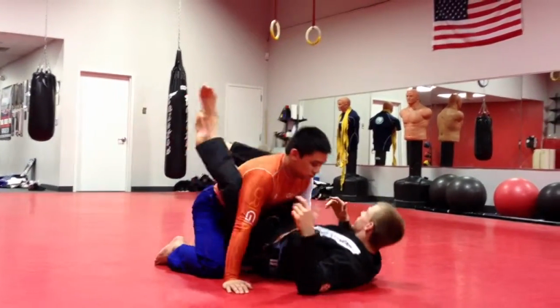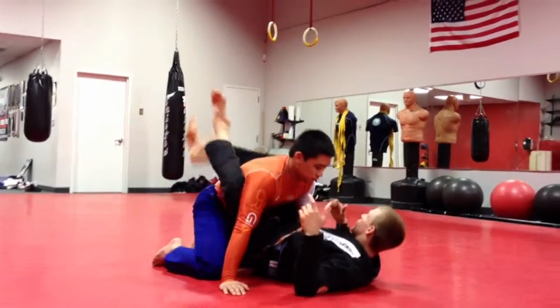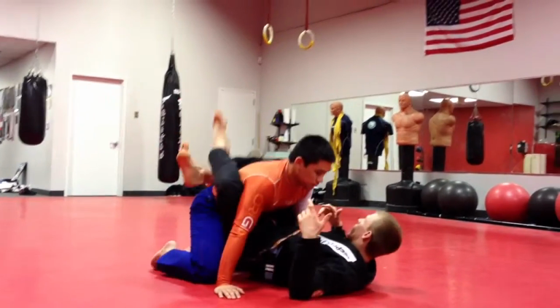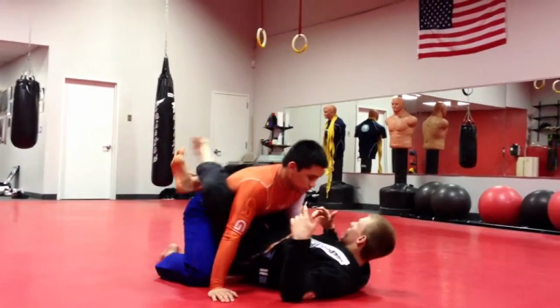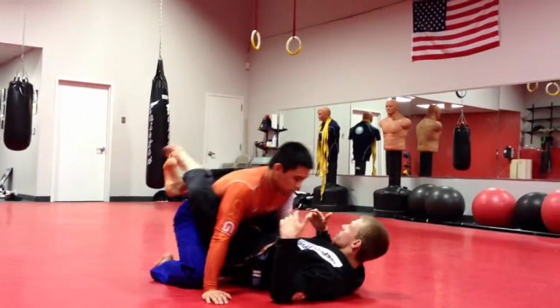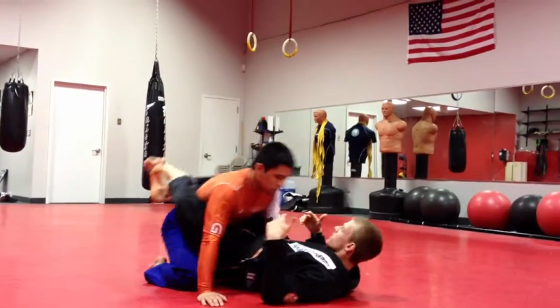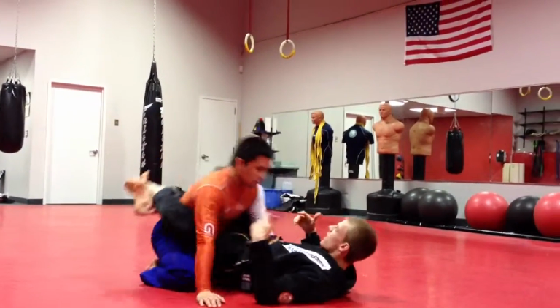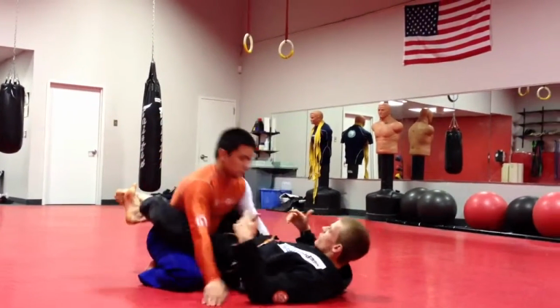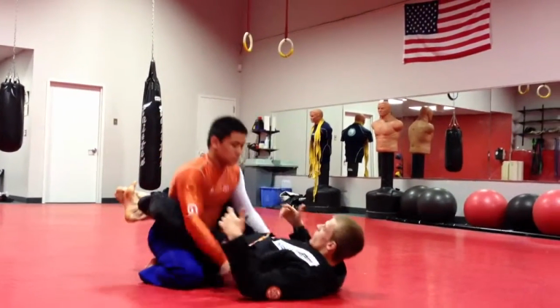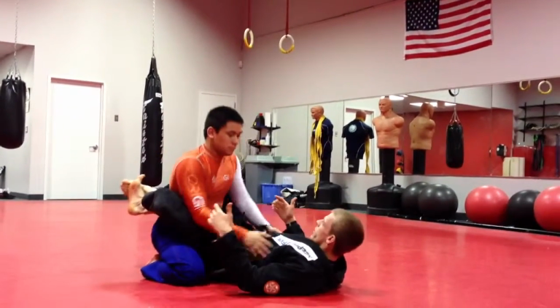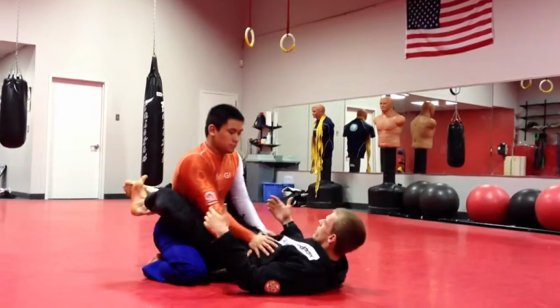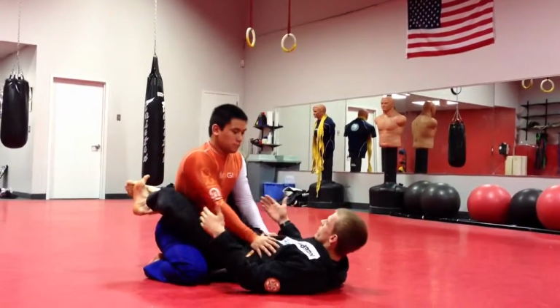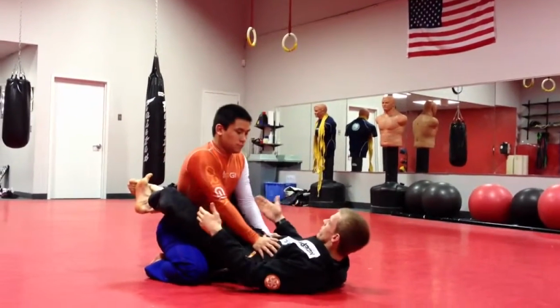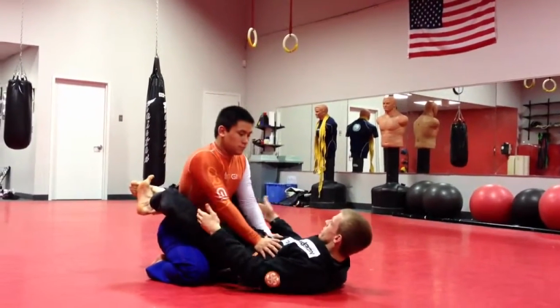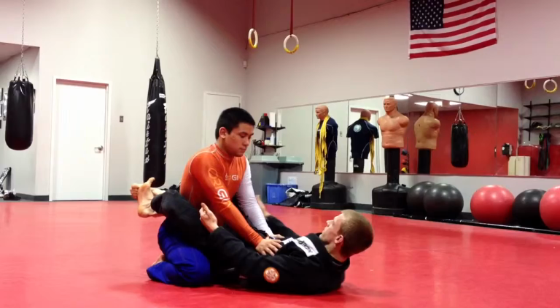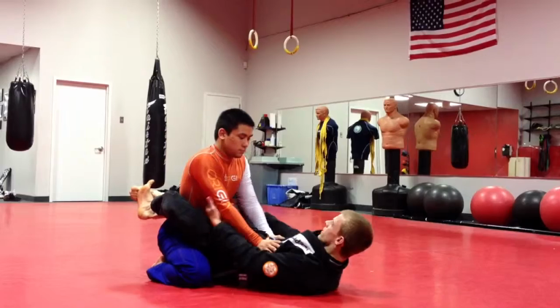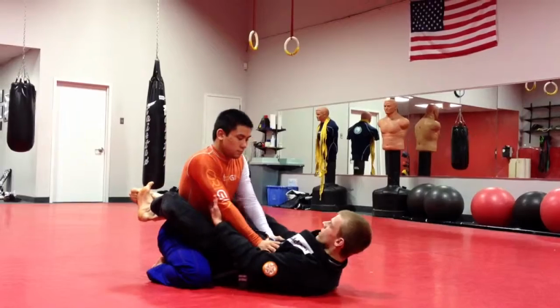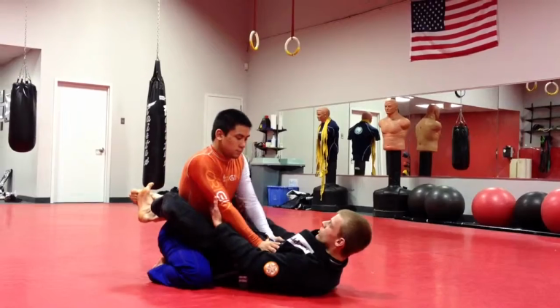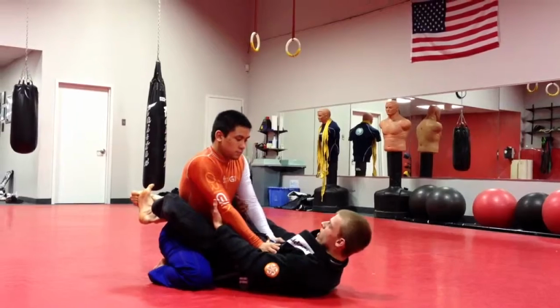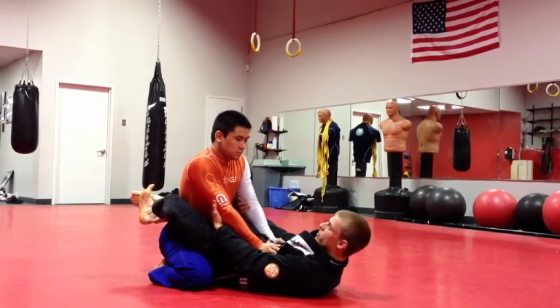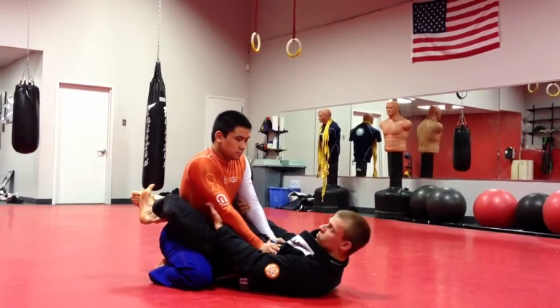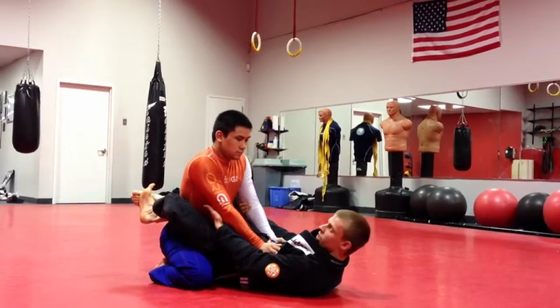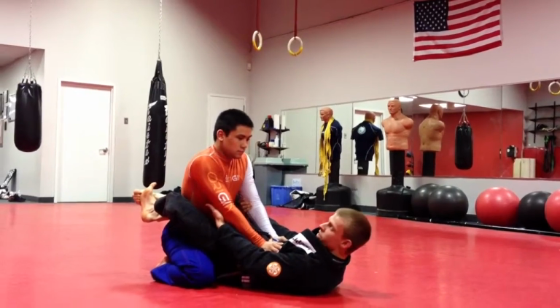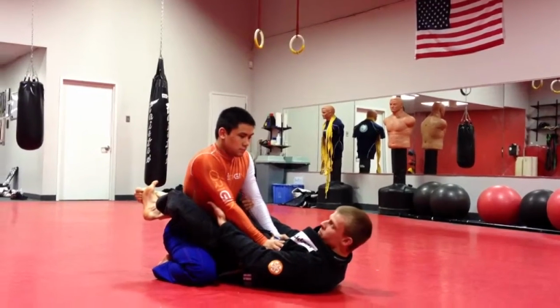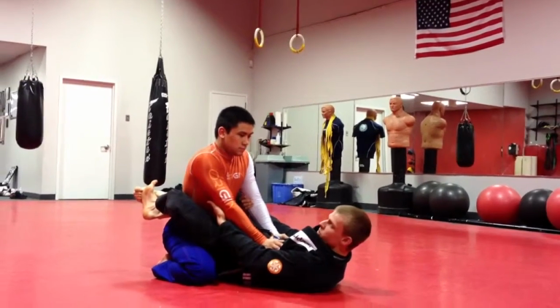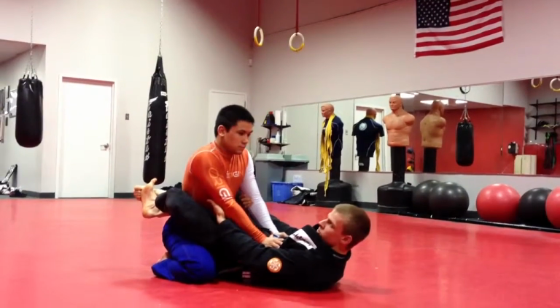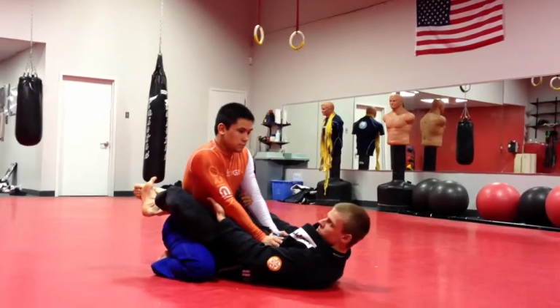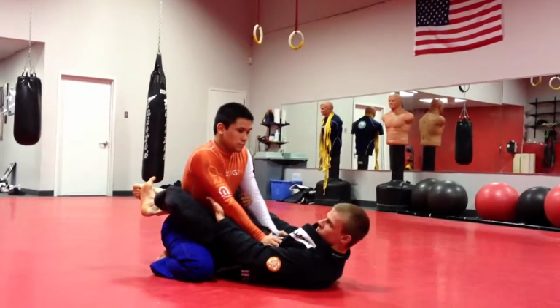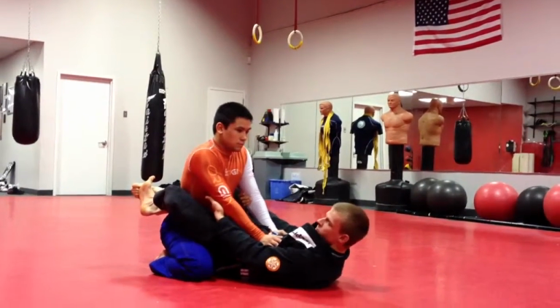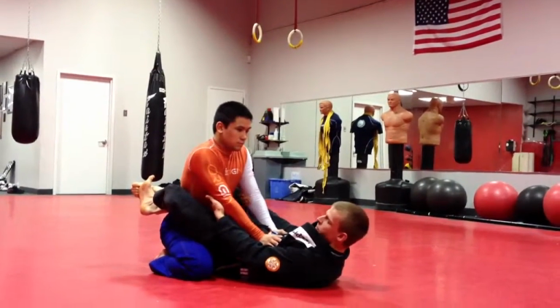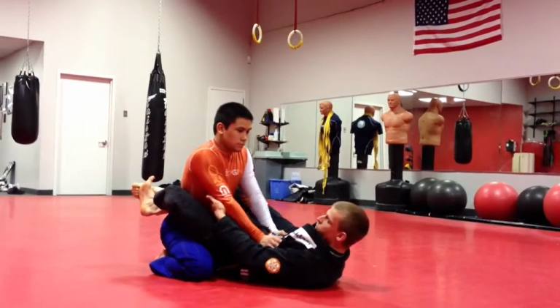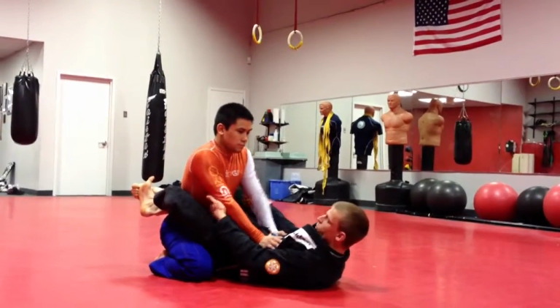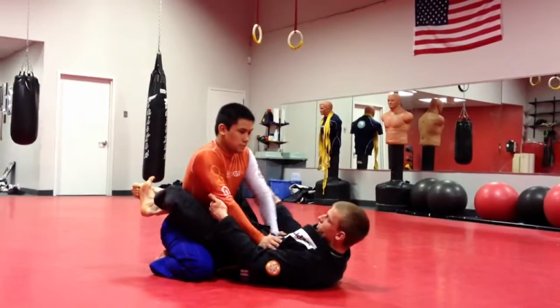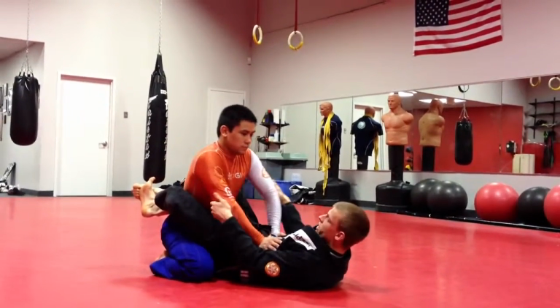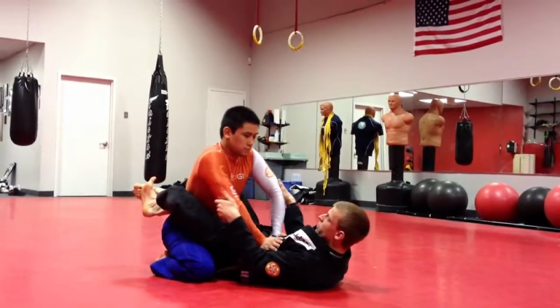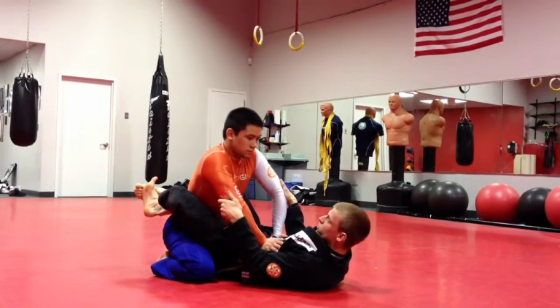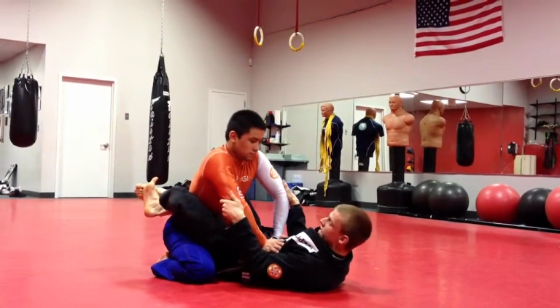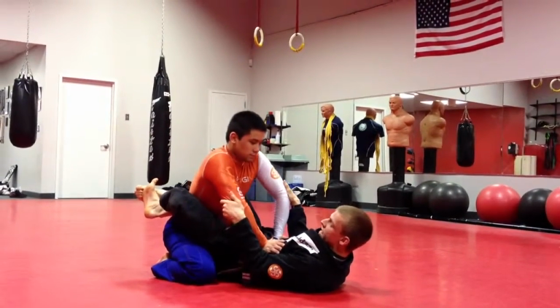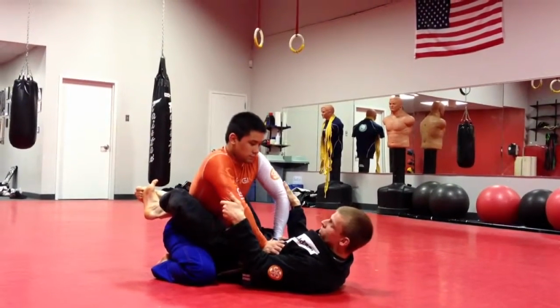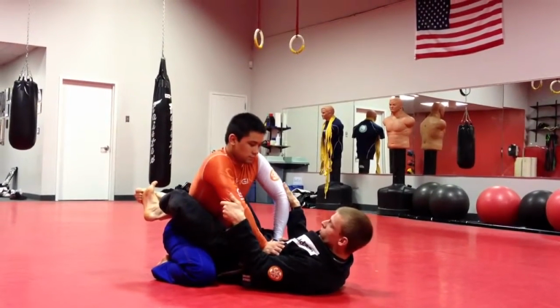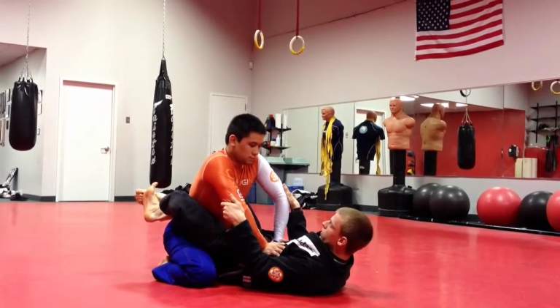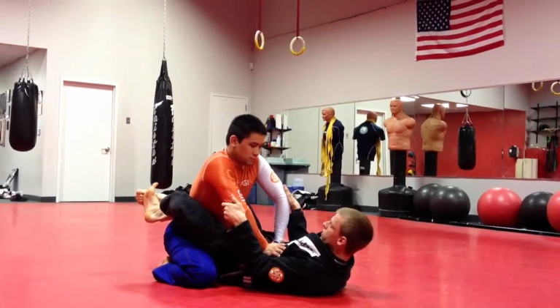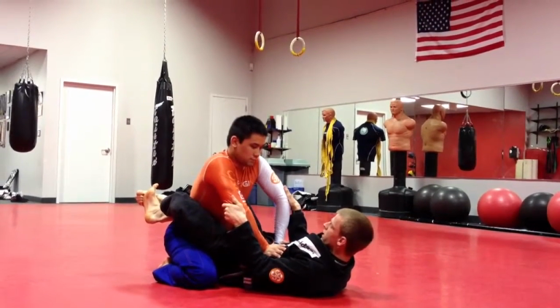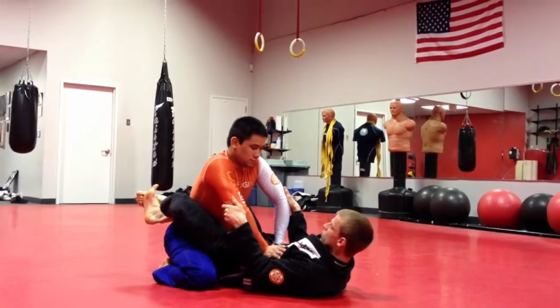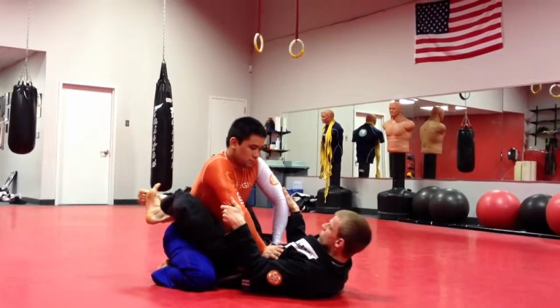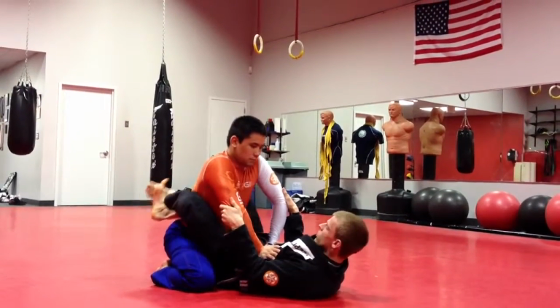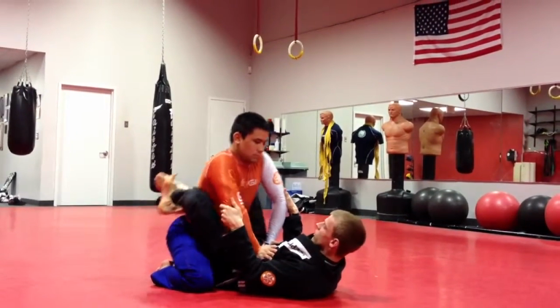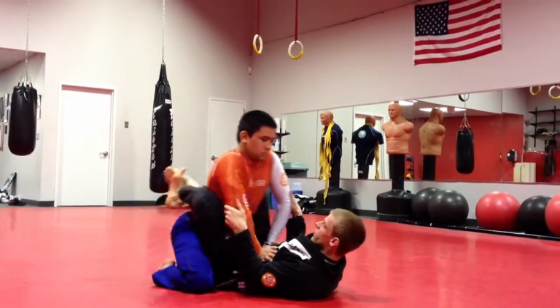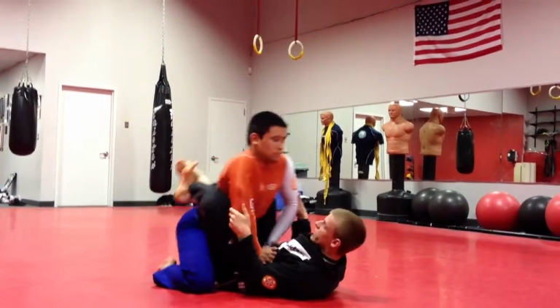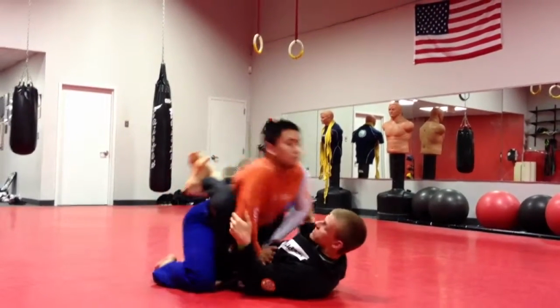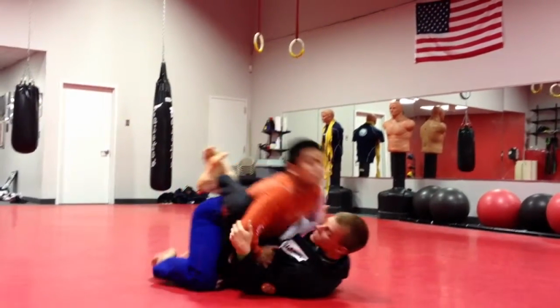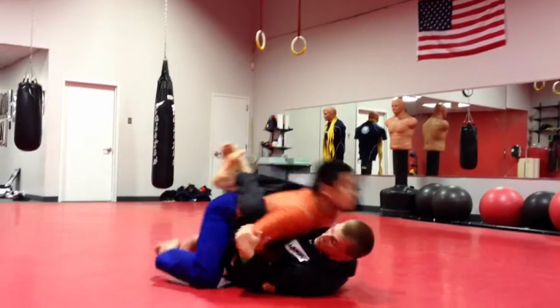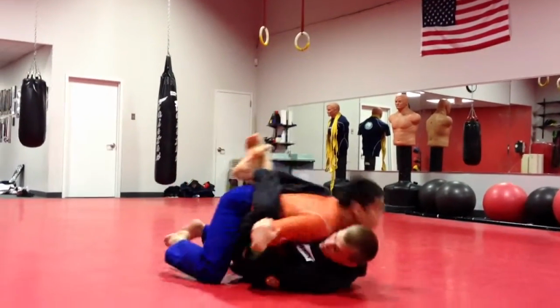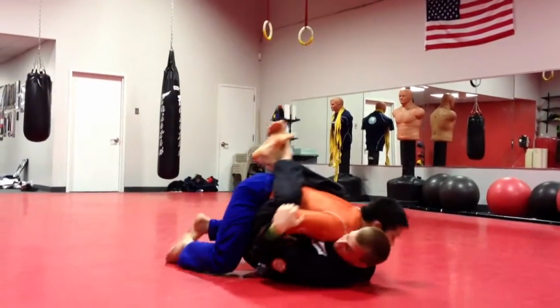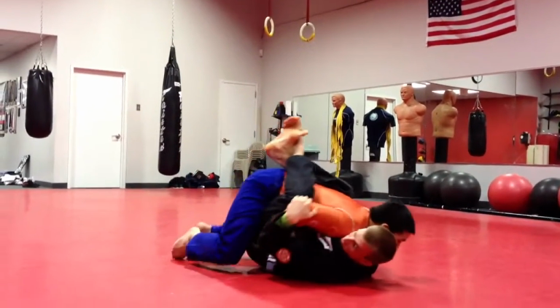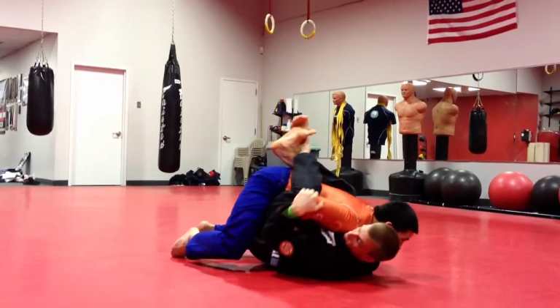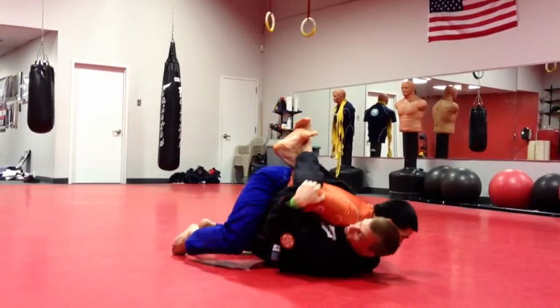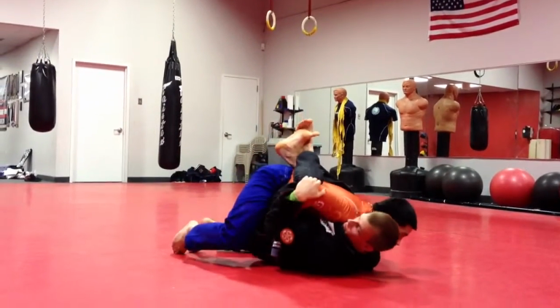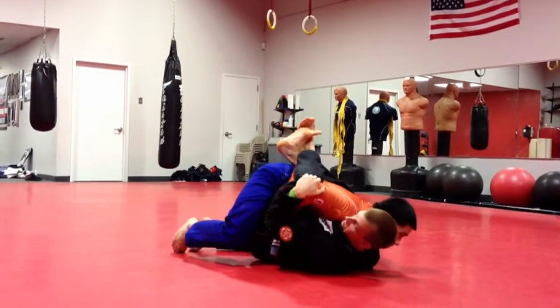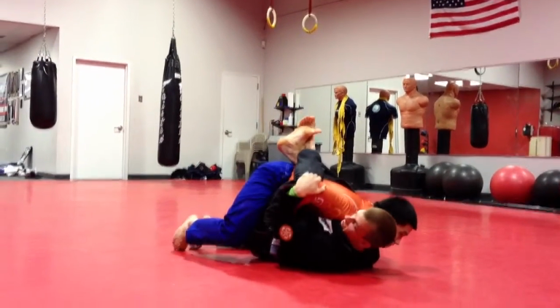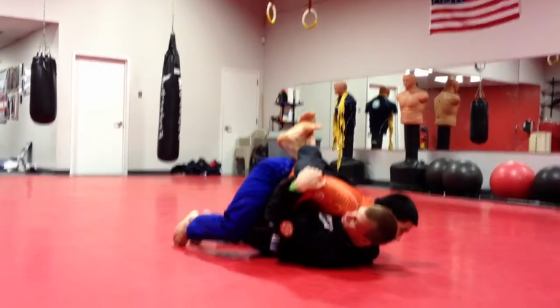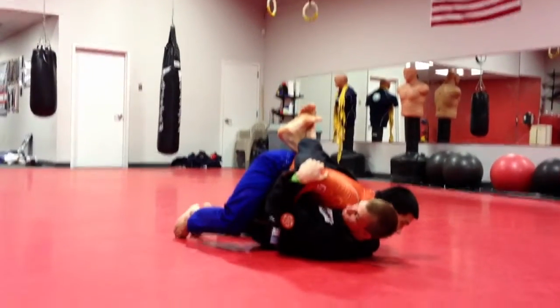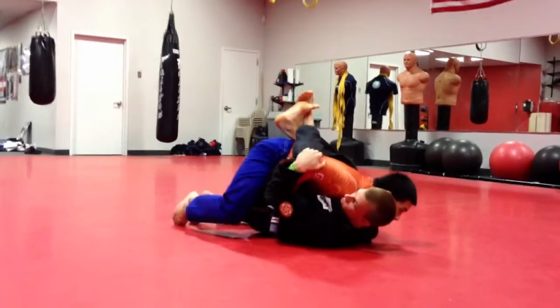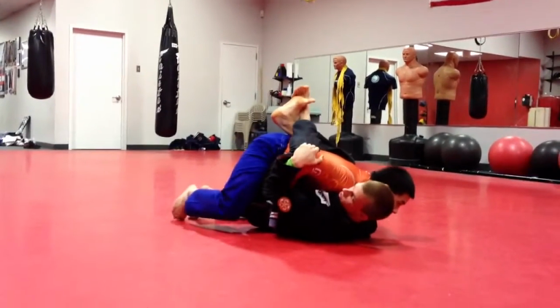That's one. Second way is grabbing the elbows, pulling the elbows out, and using our legs to bring them down into us.